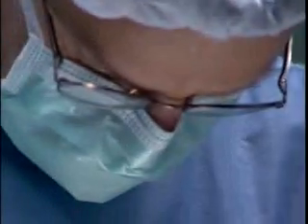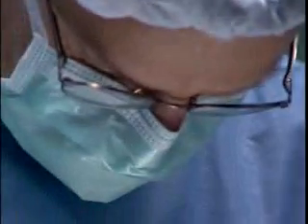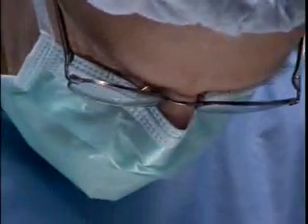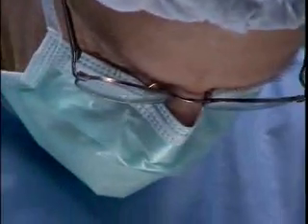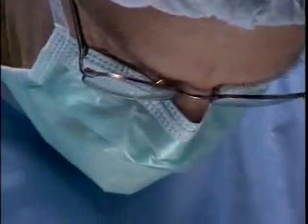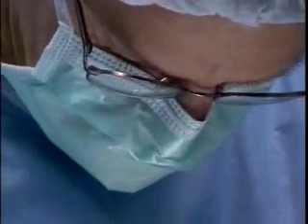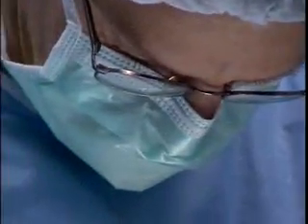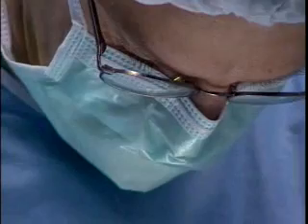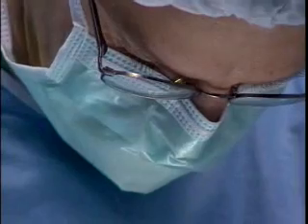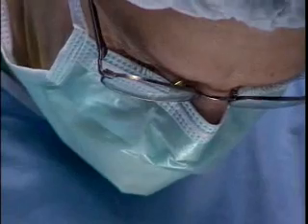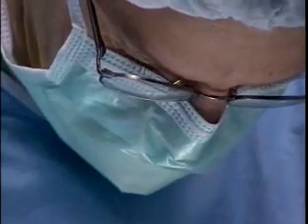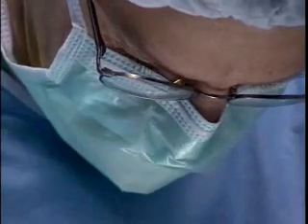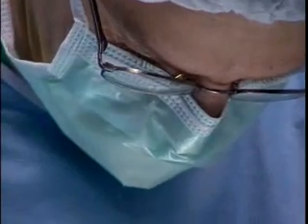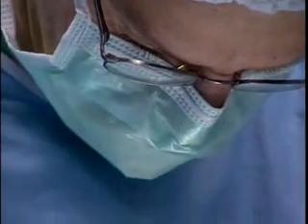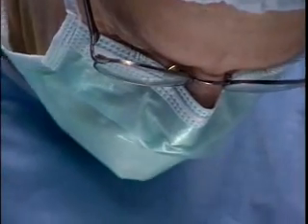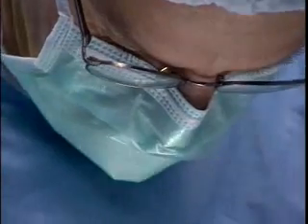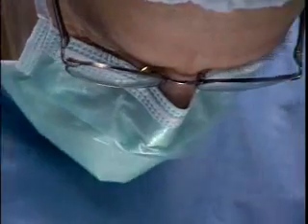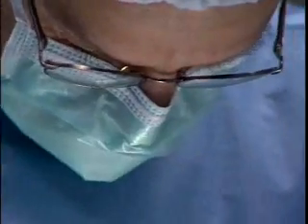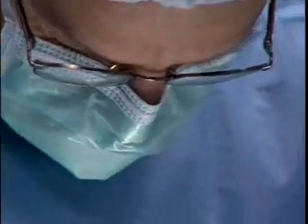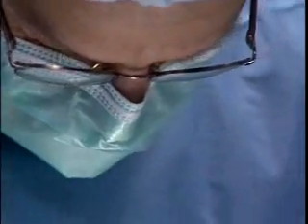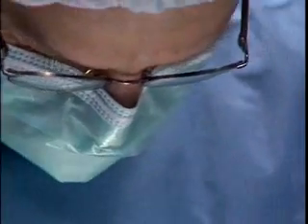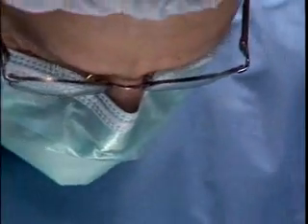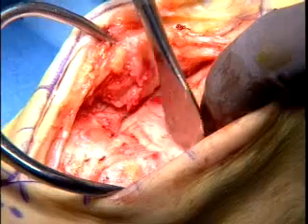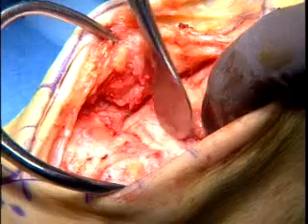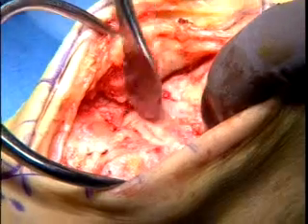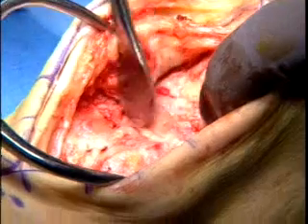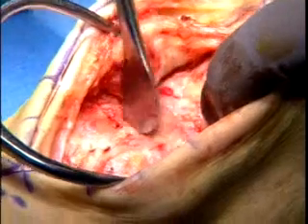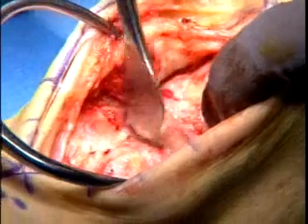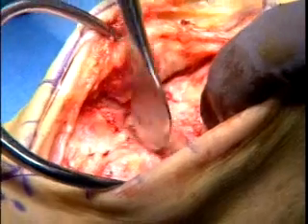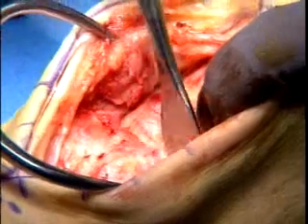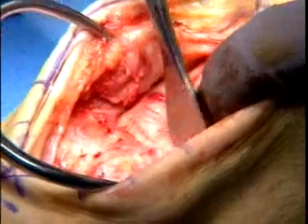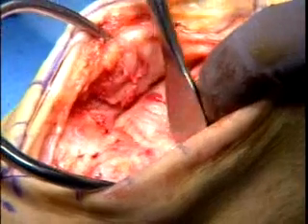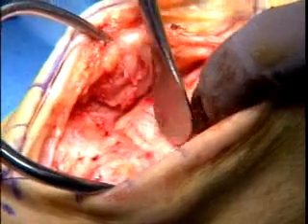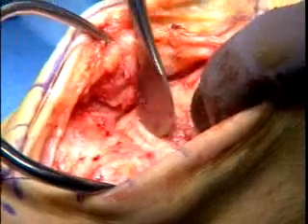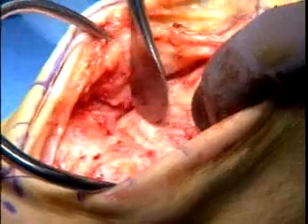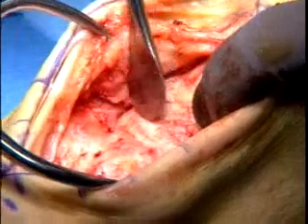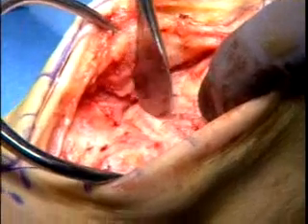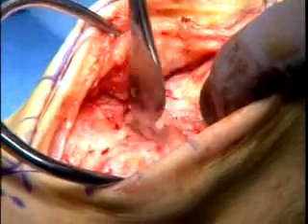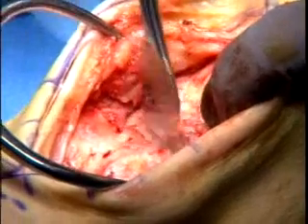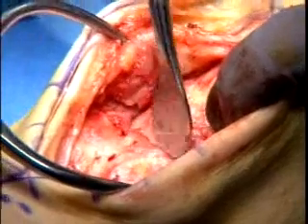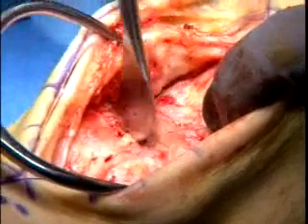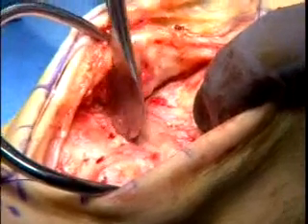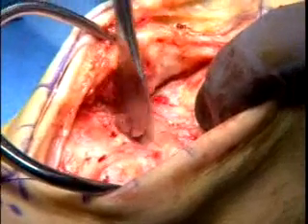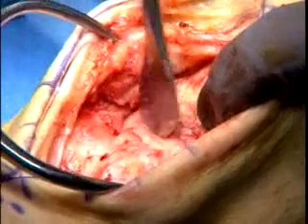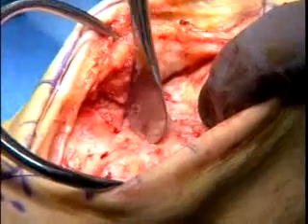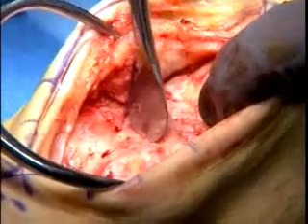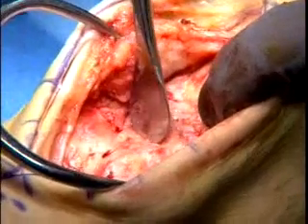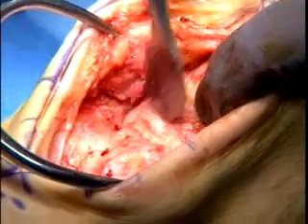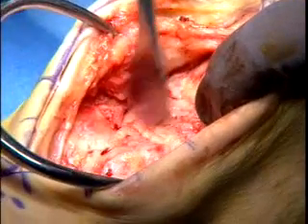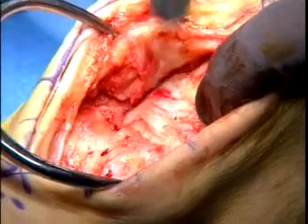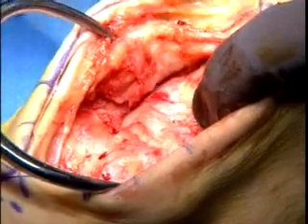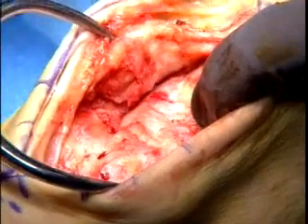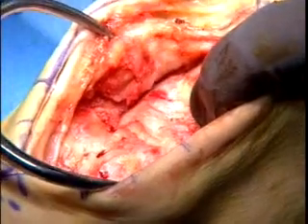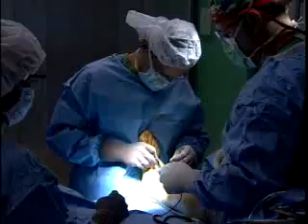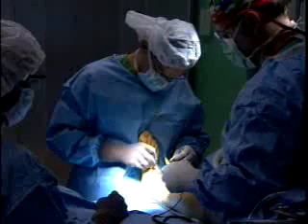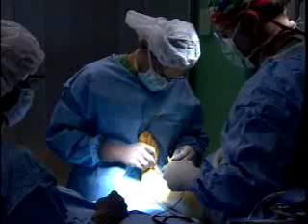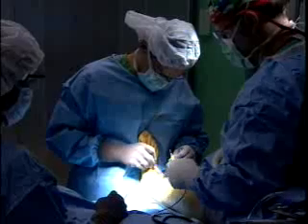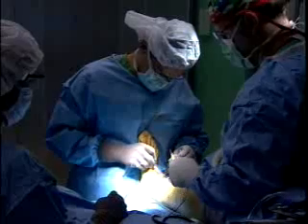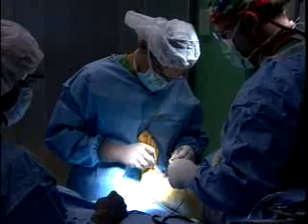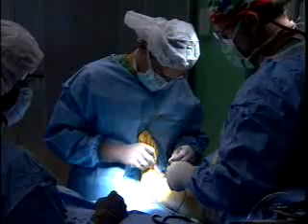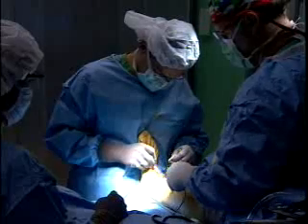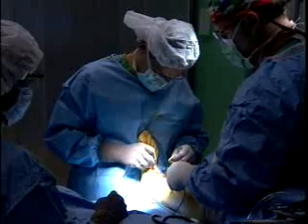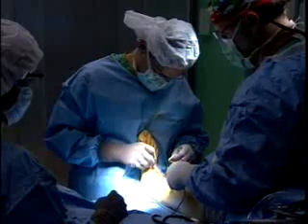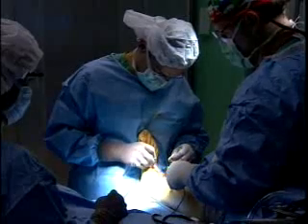The surgery was performed by Dr. Gregory Burlett. What we're going to do is remove a small section of bone and replace that with metal and plastic.